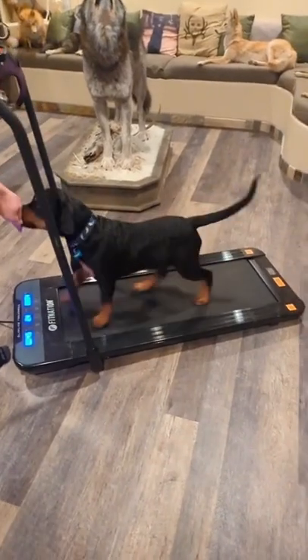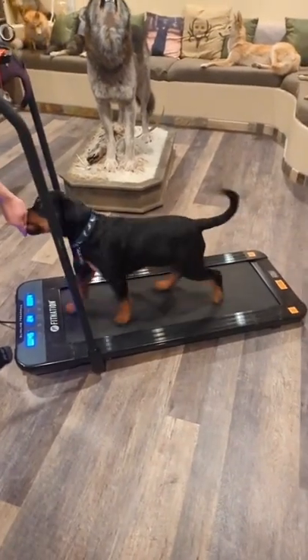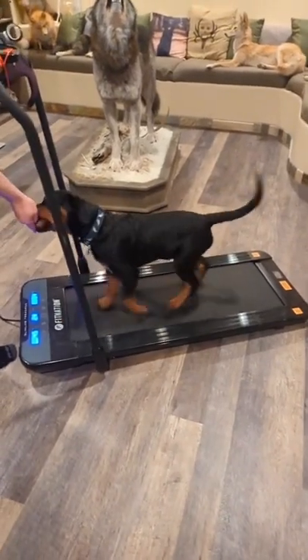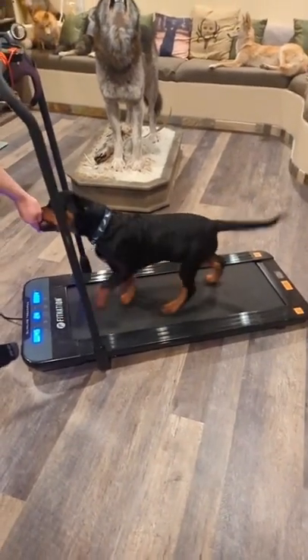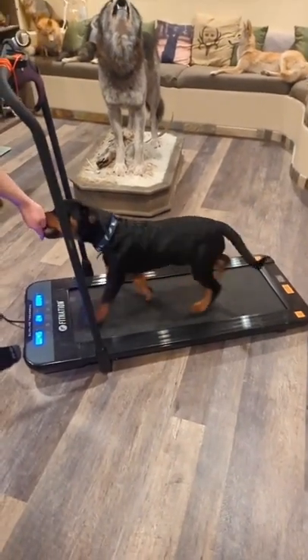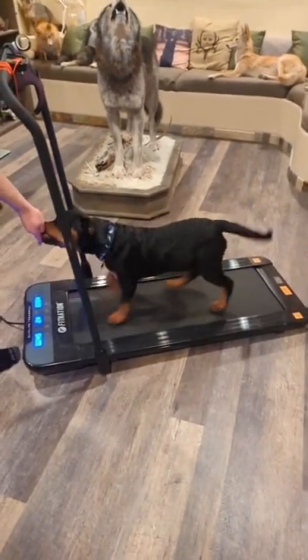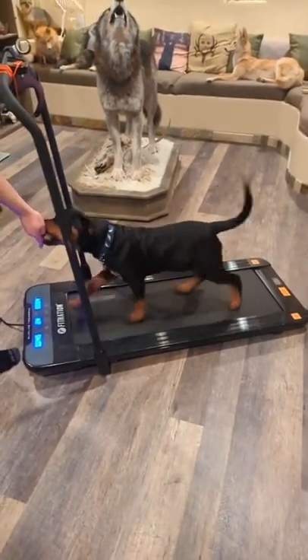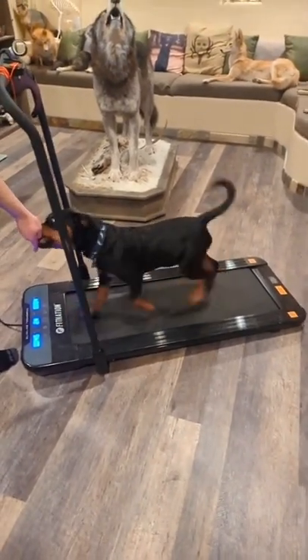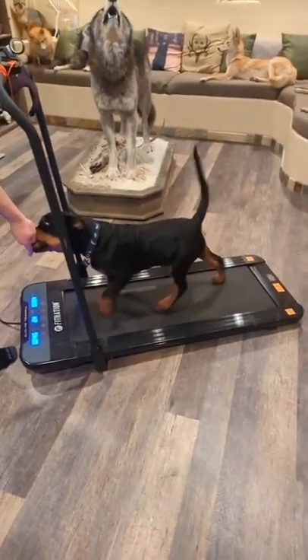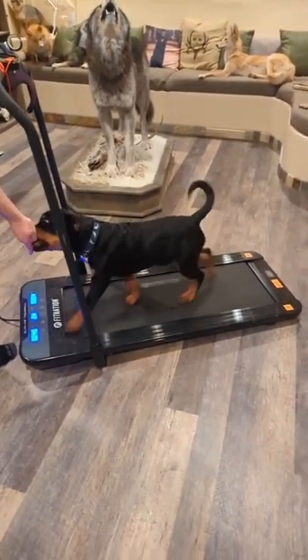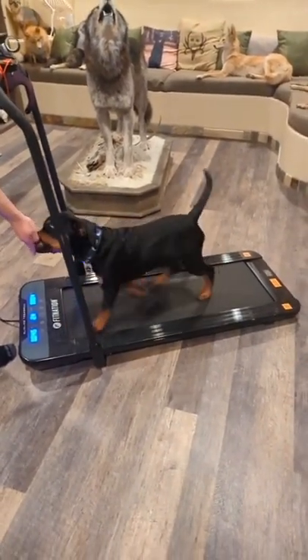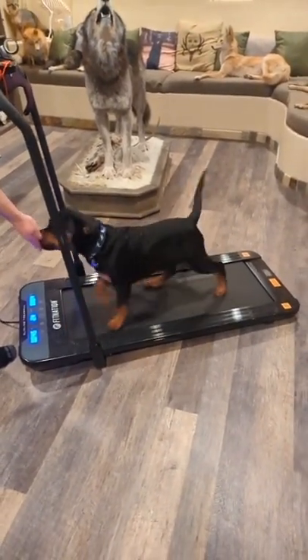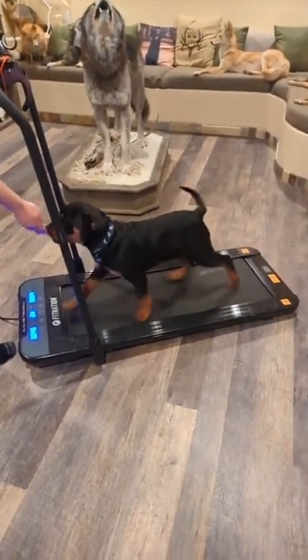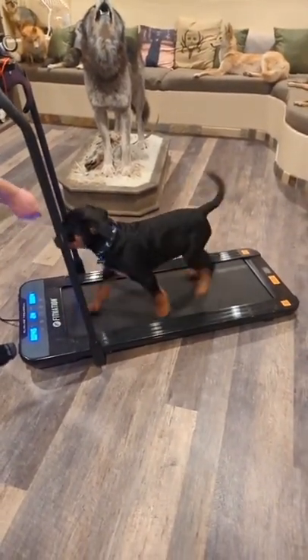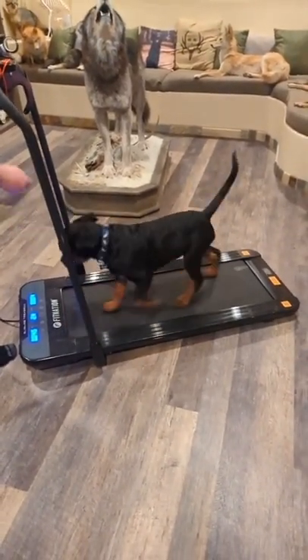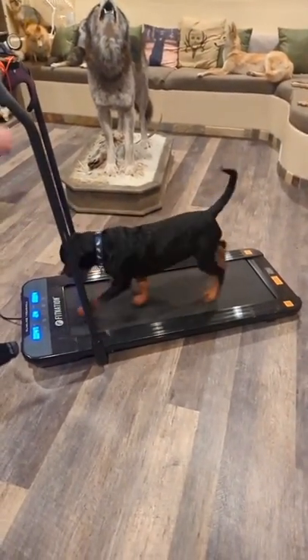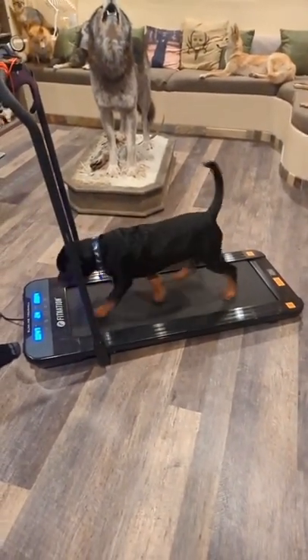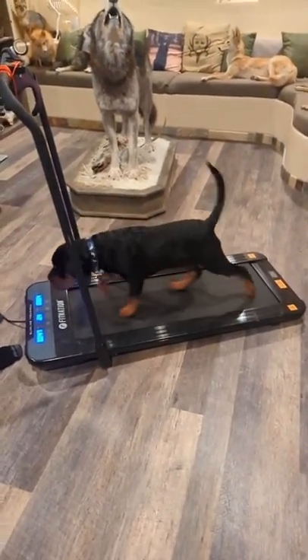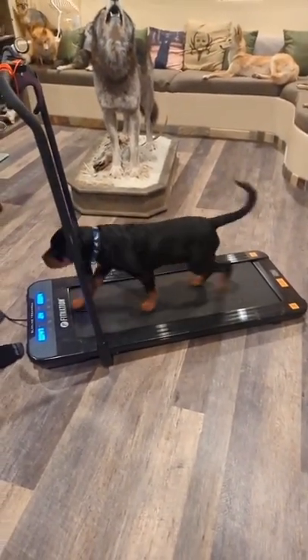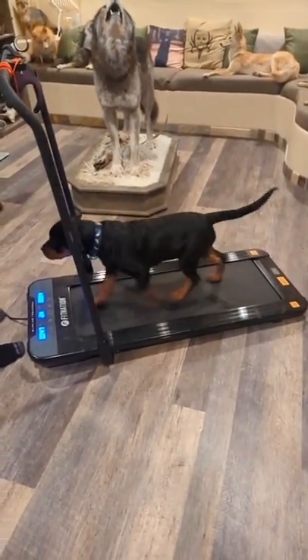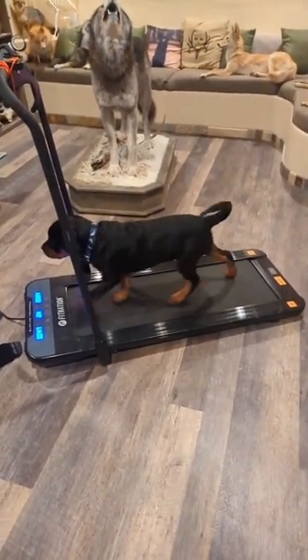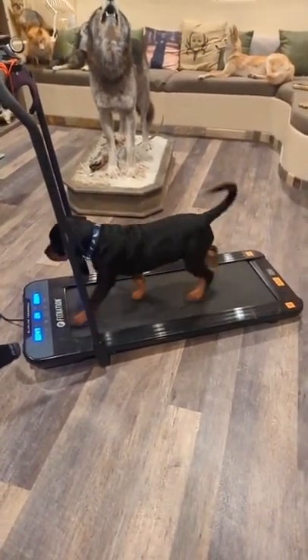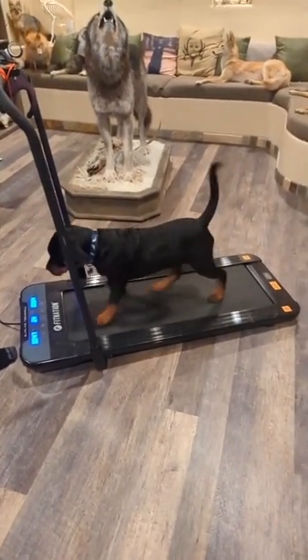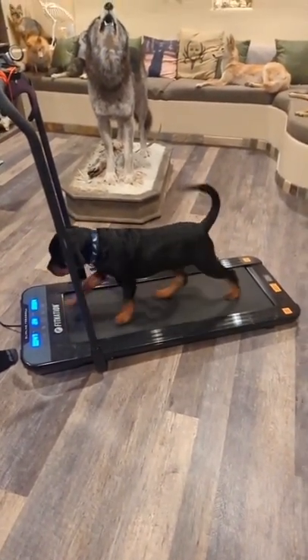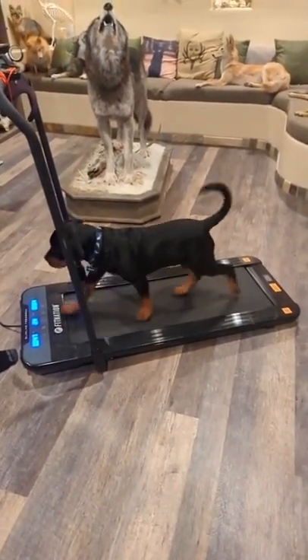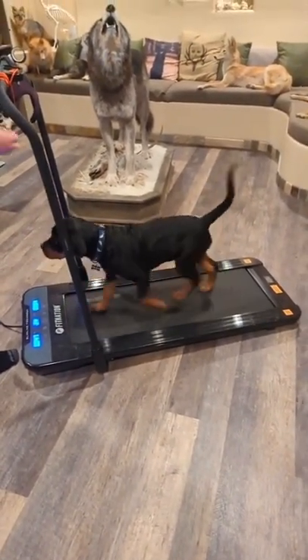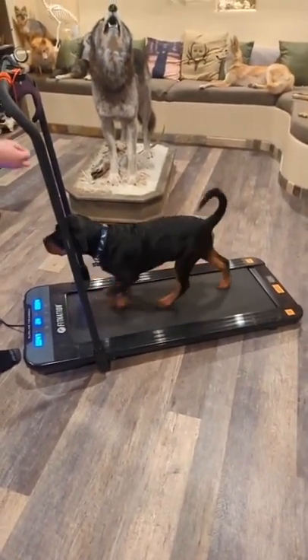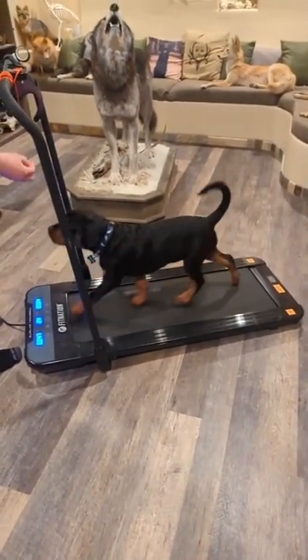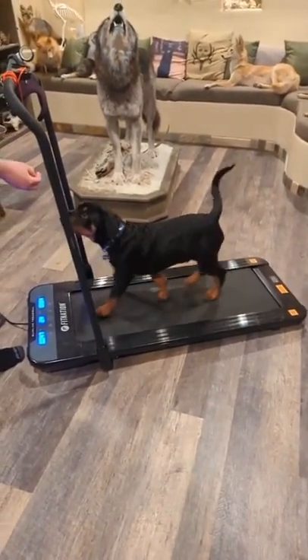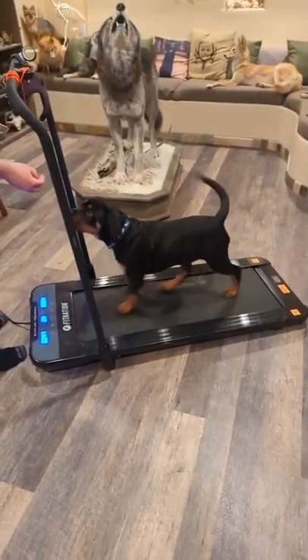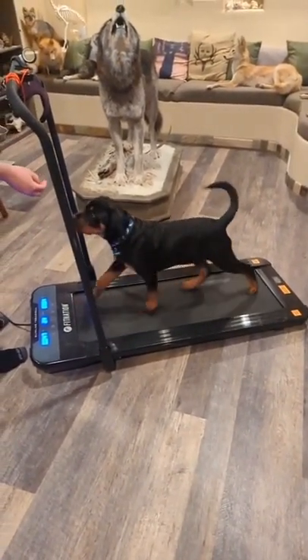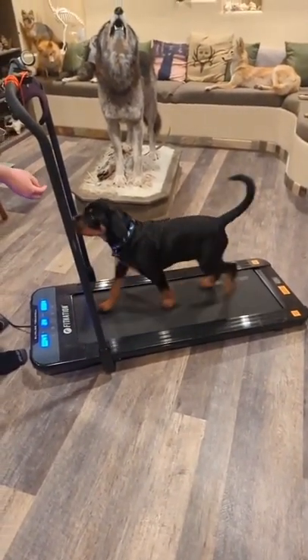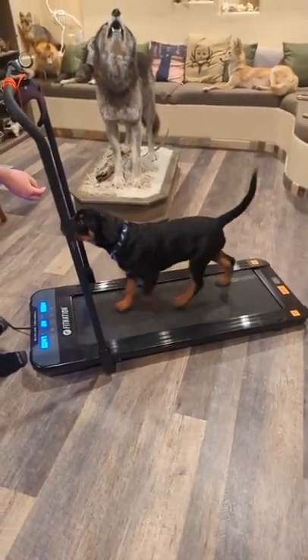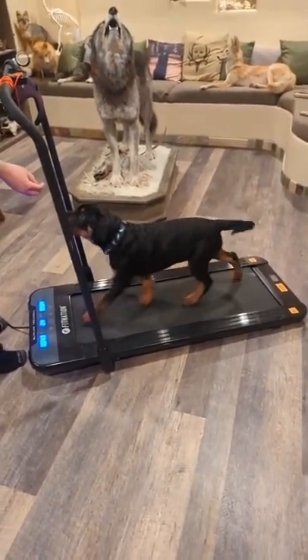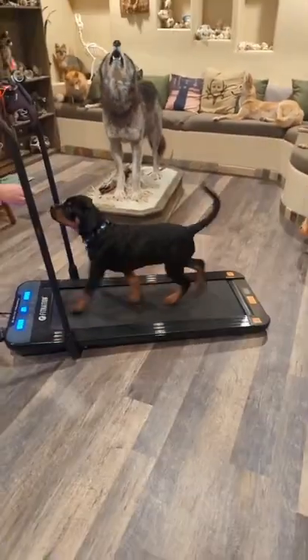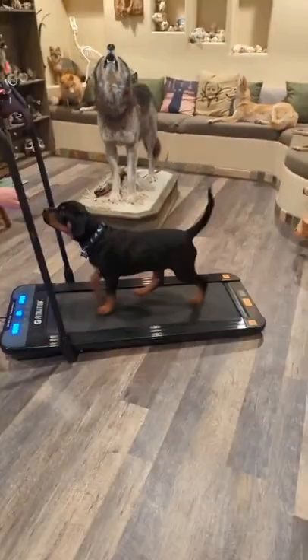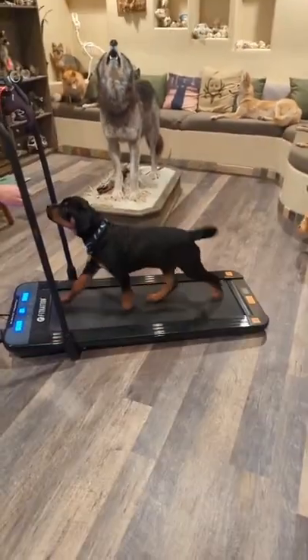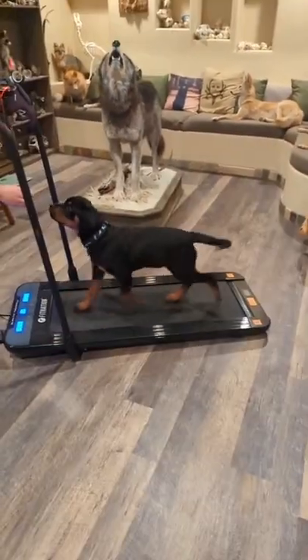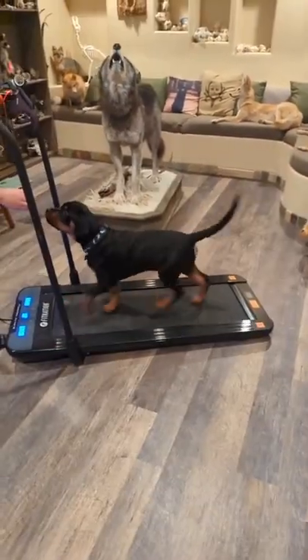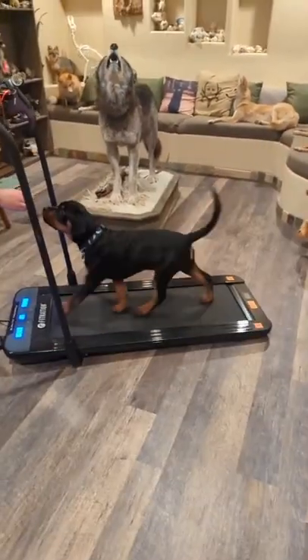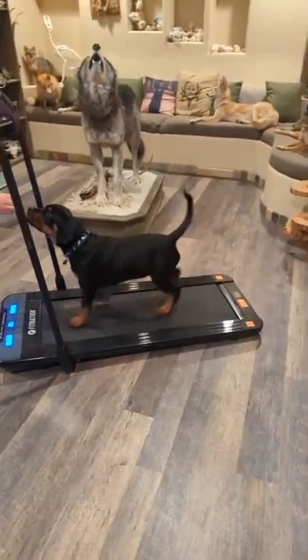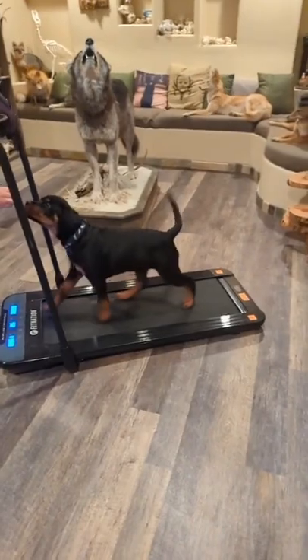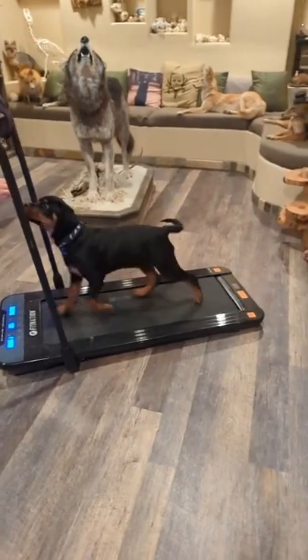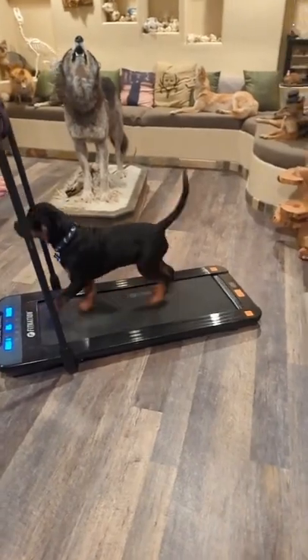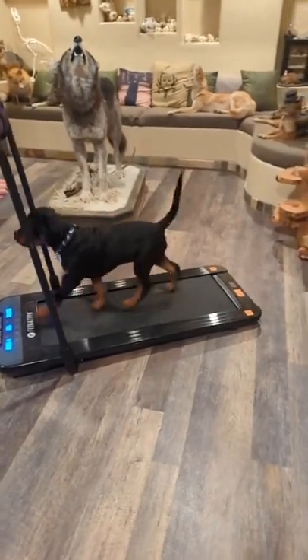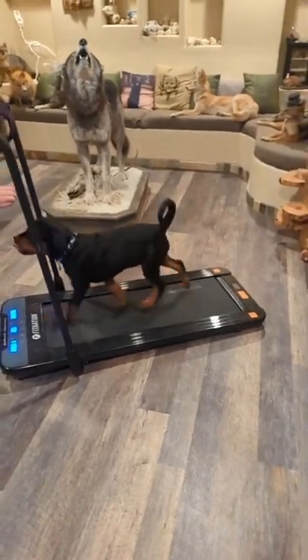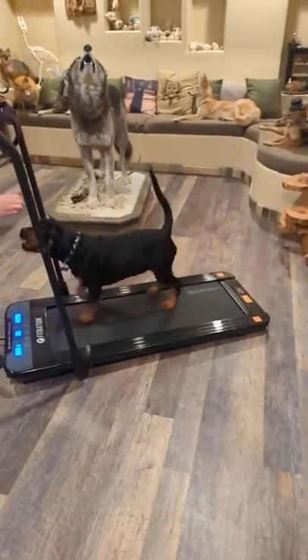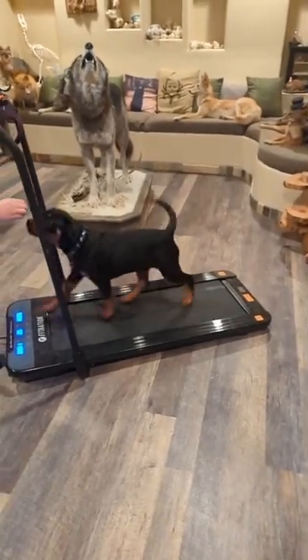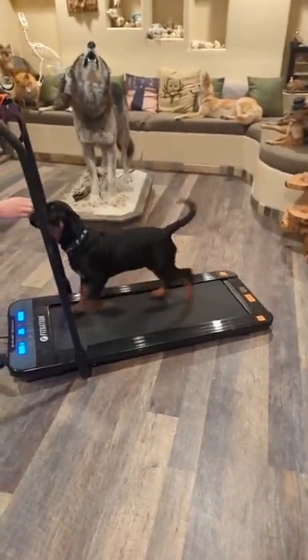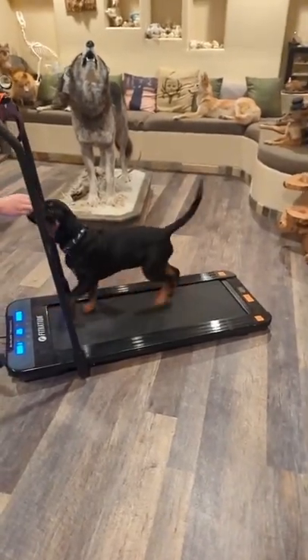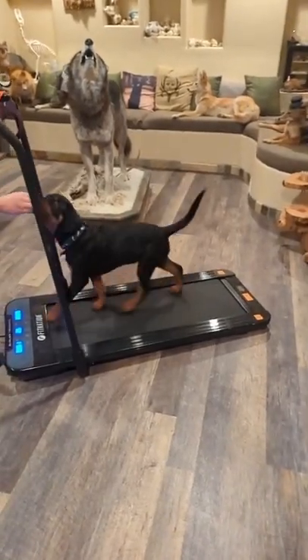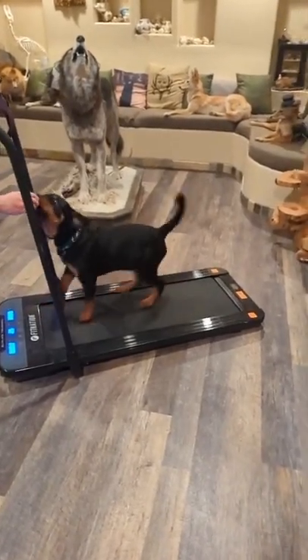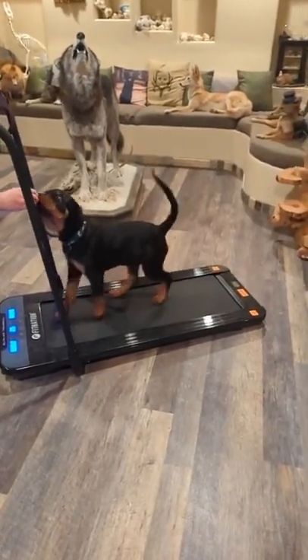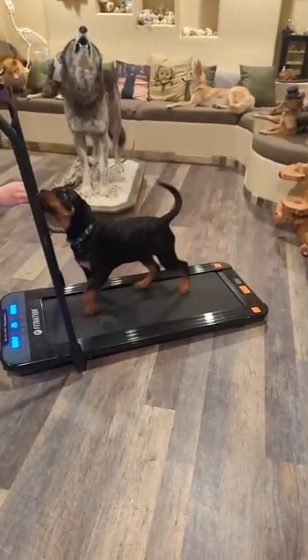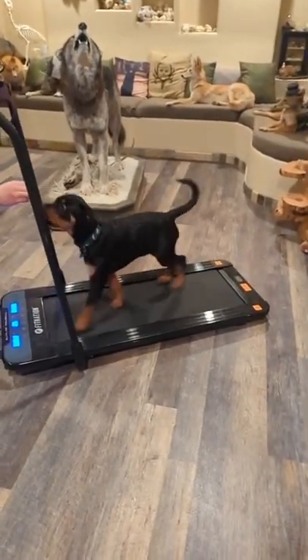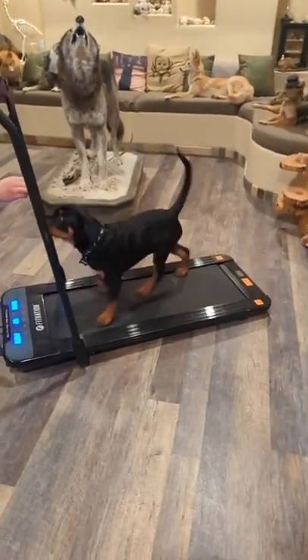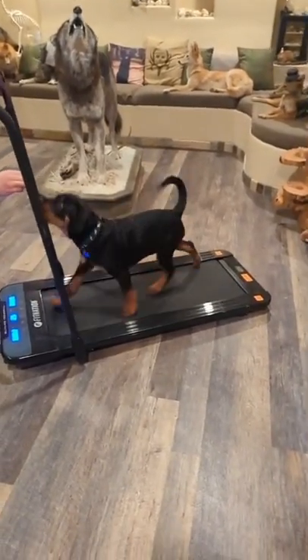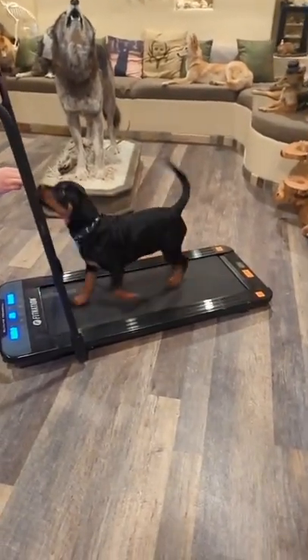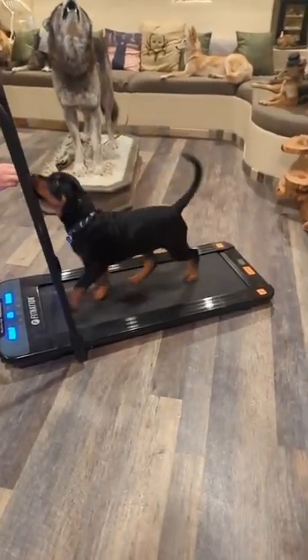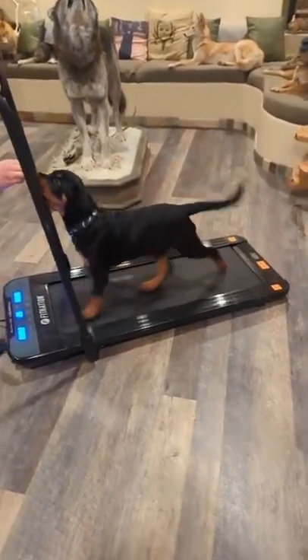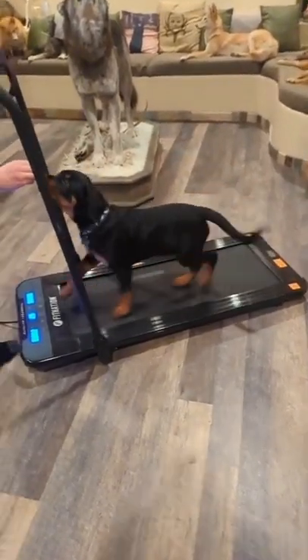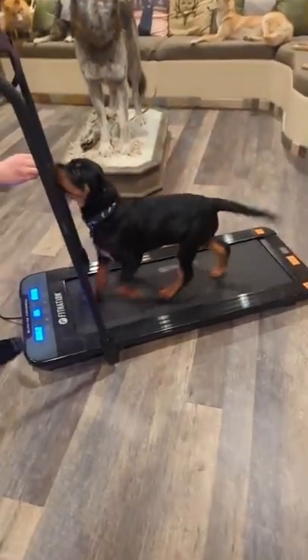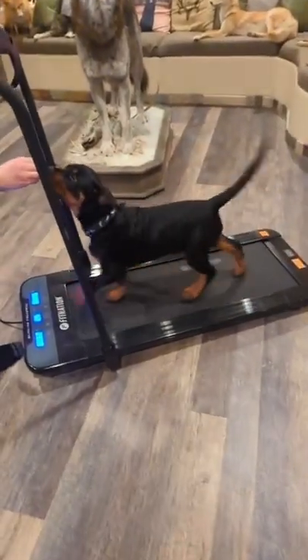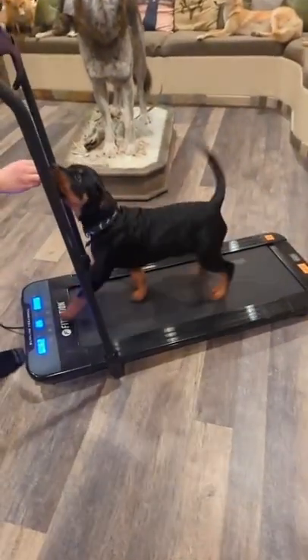We found out the optimal speed for him is 2.5 miles per hour. So I'm going to address some frequently asked questions. First off,